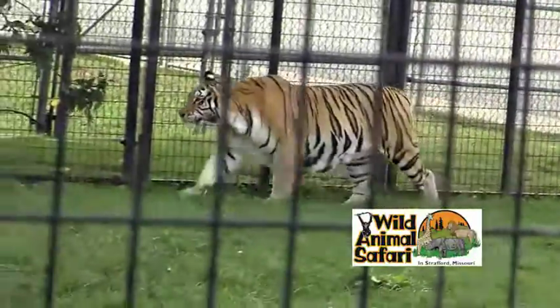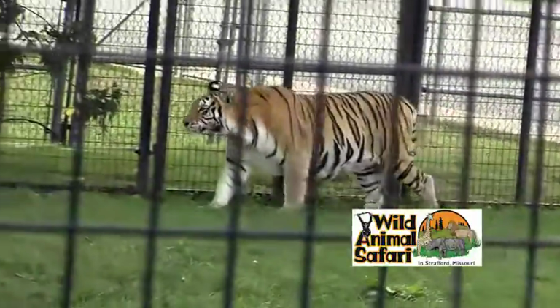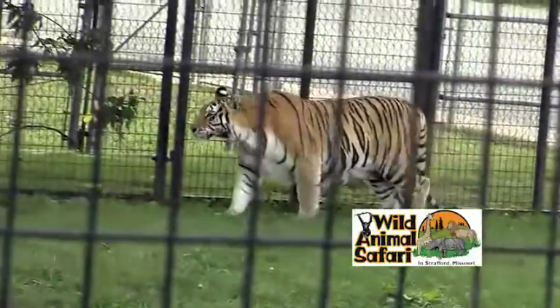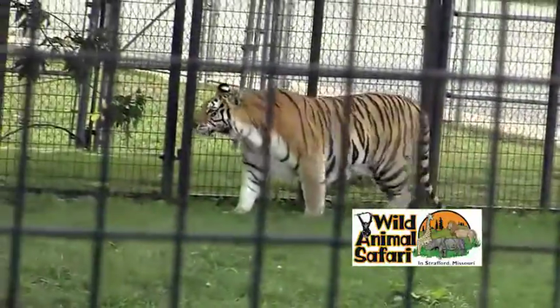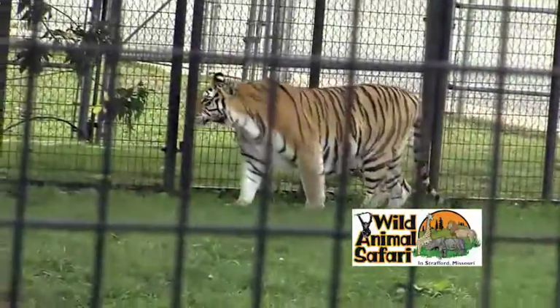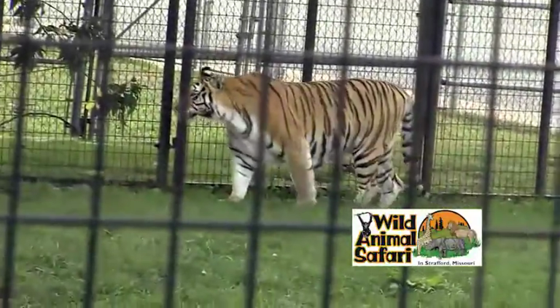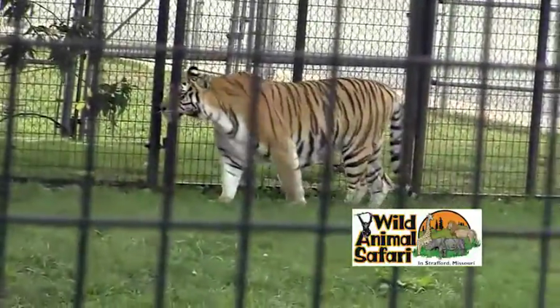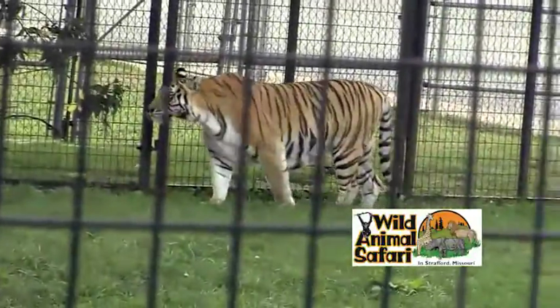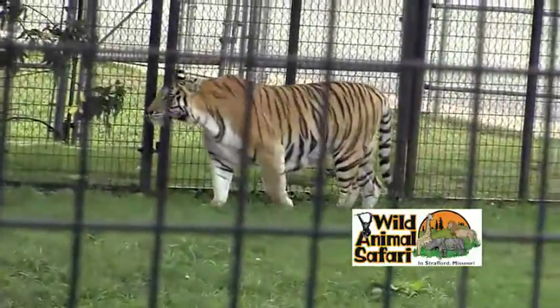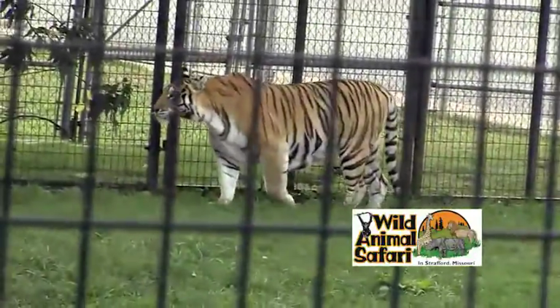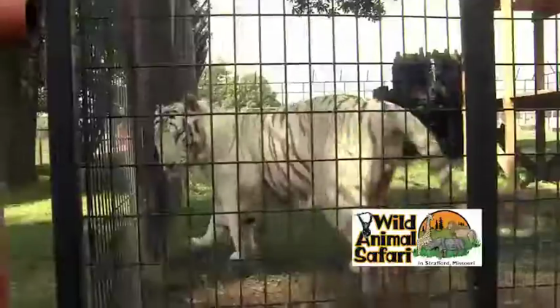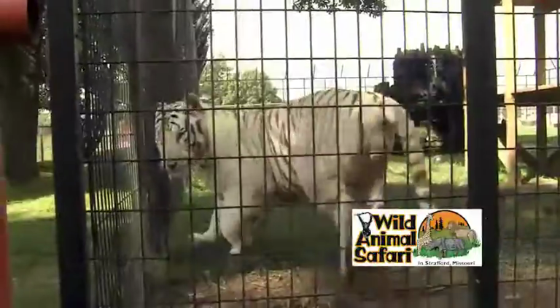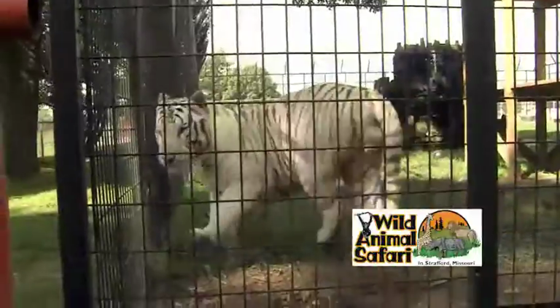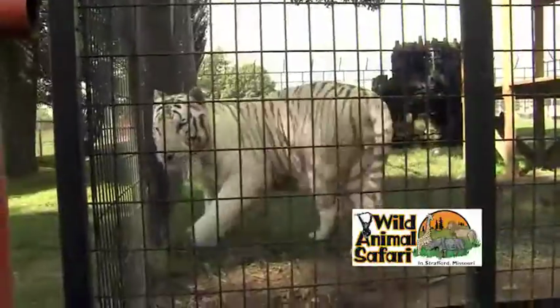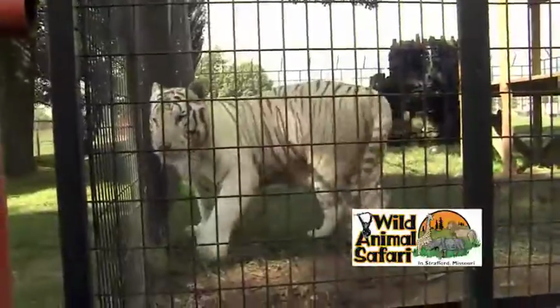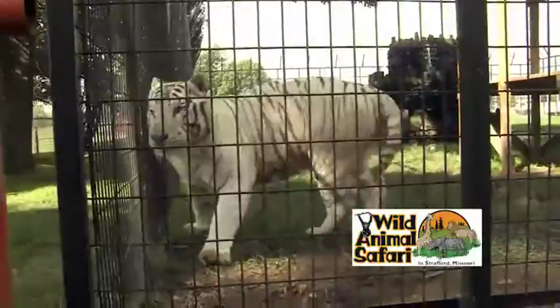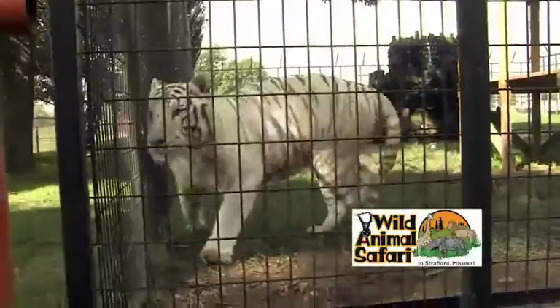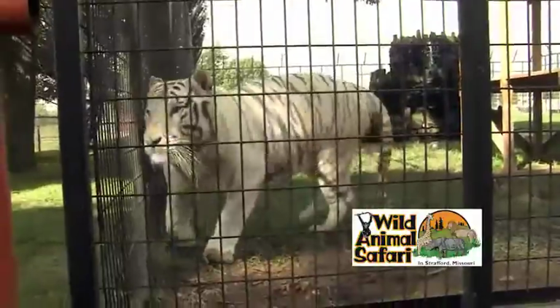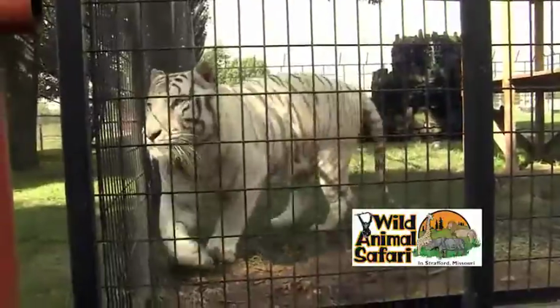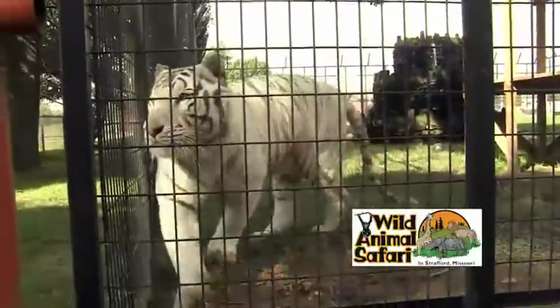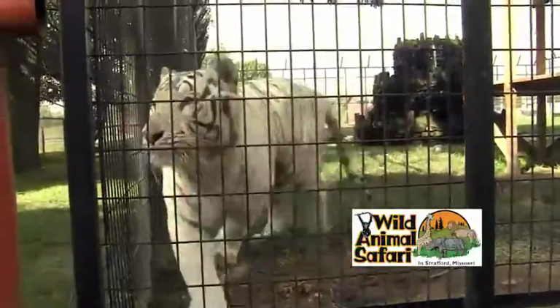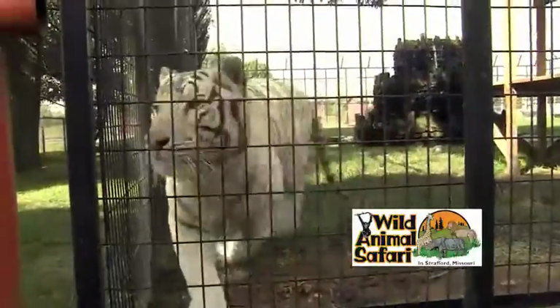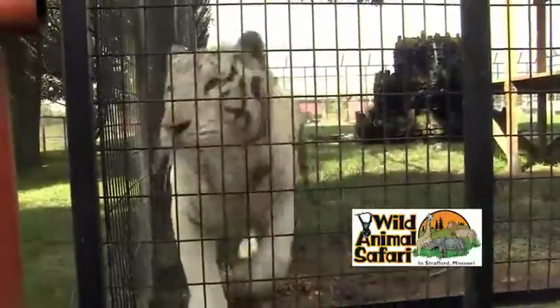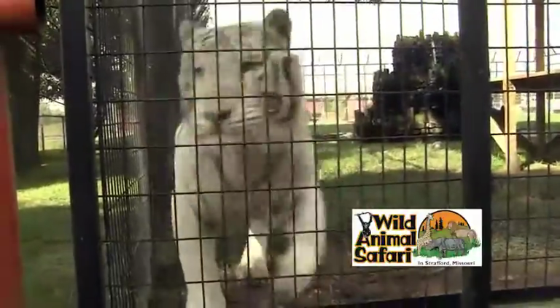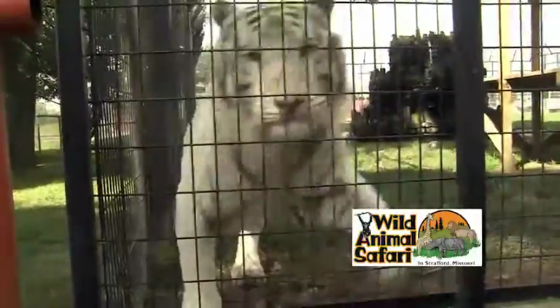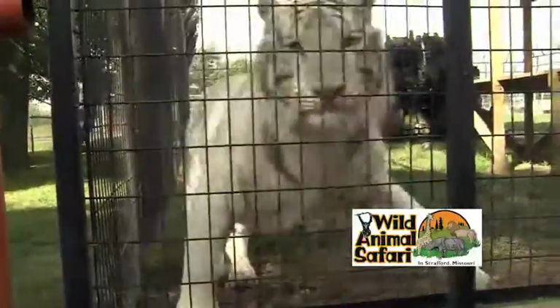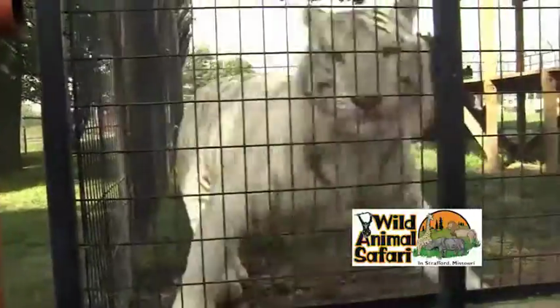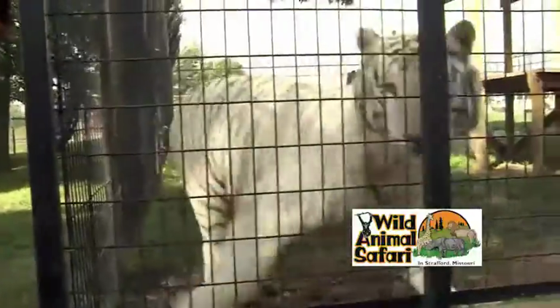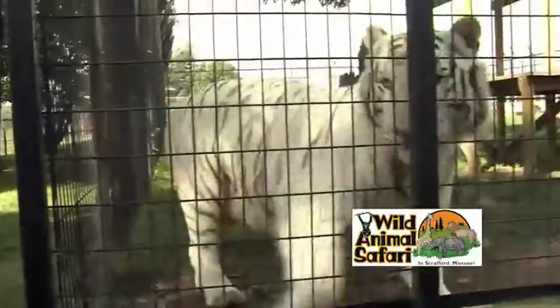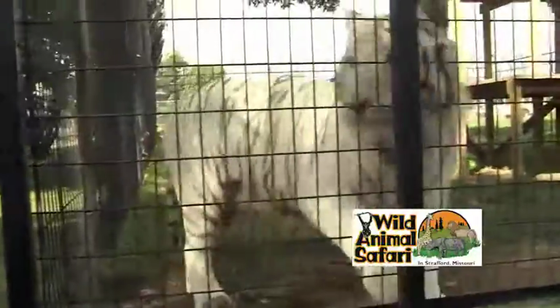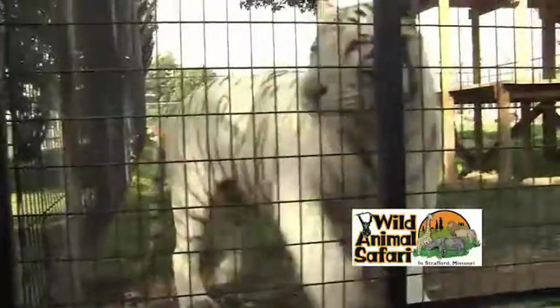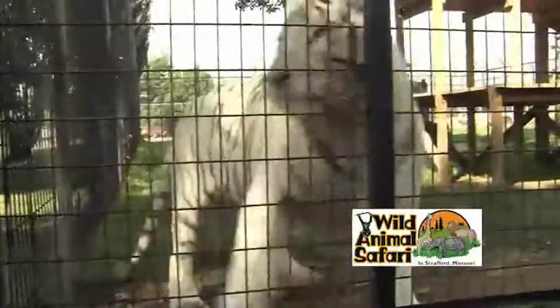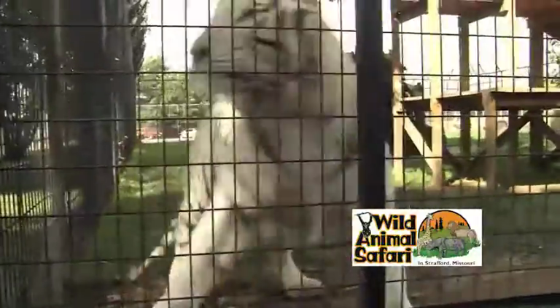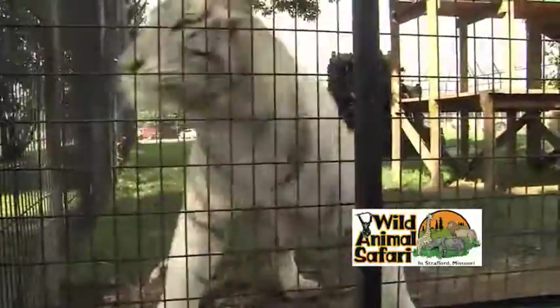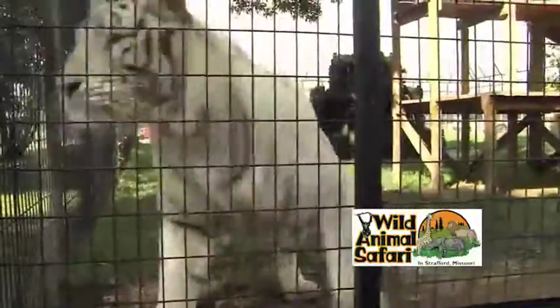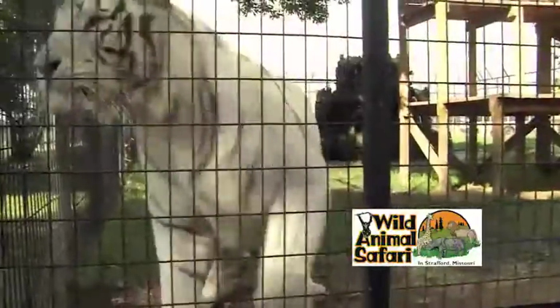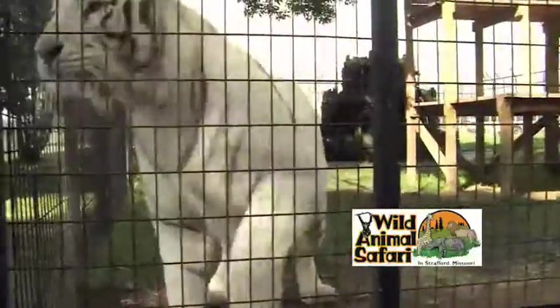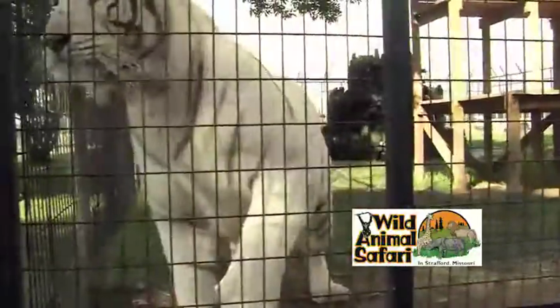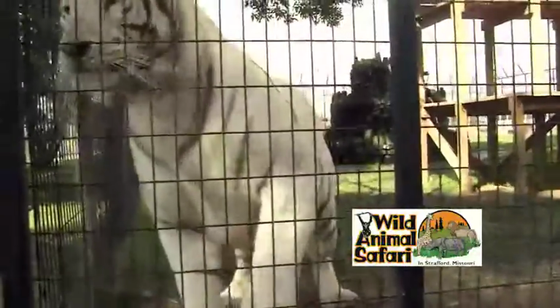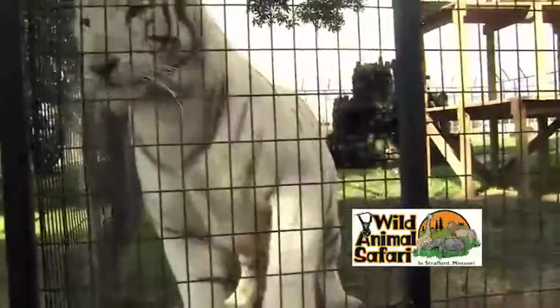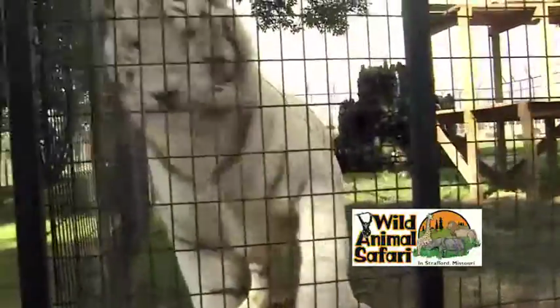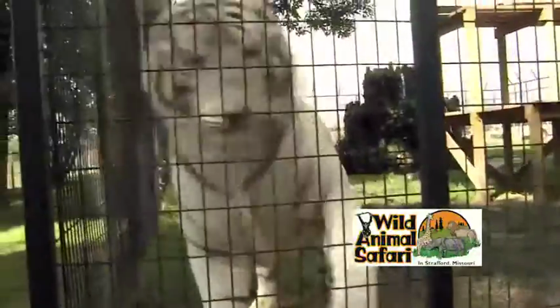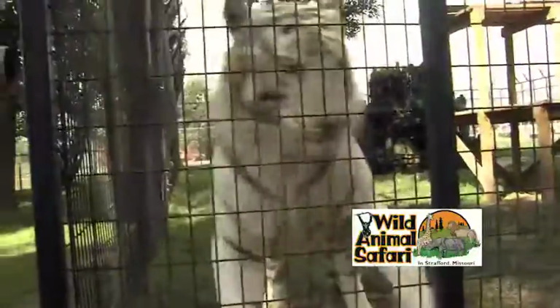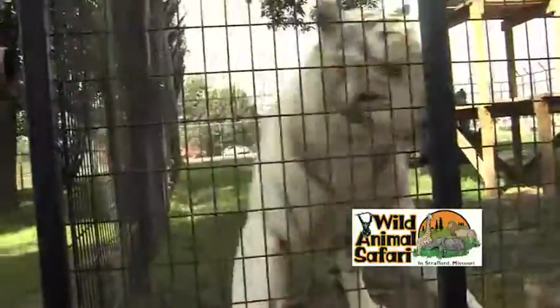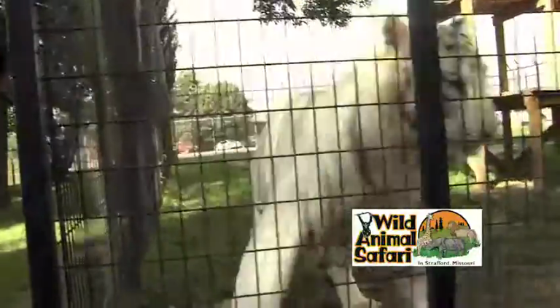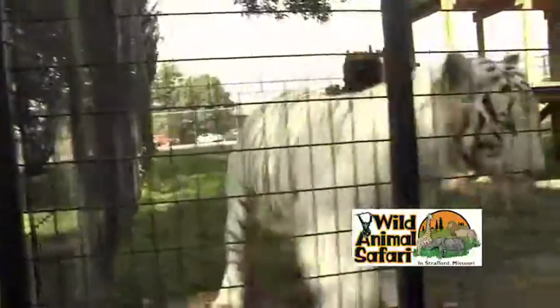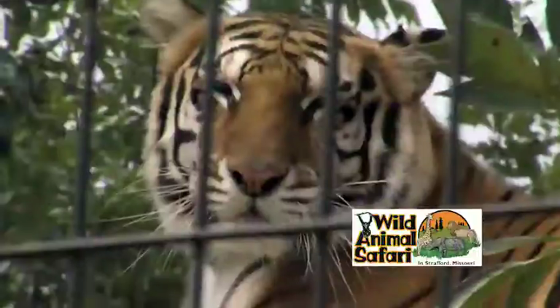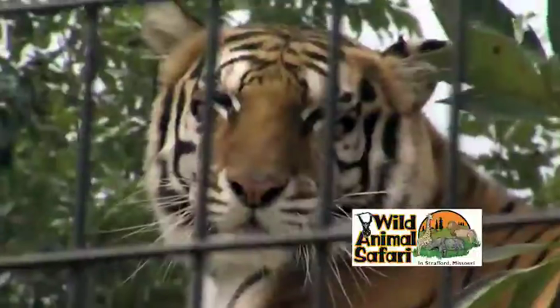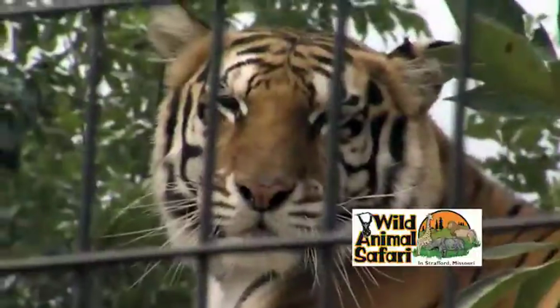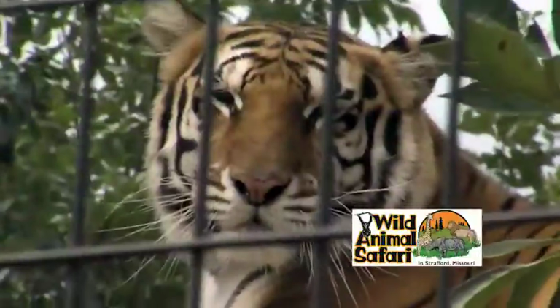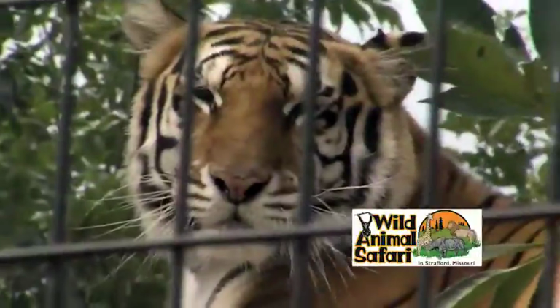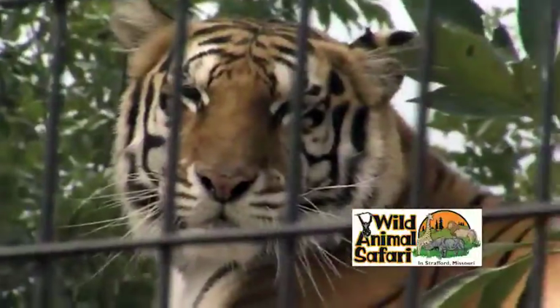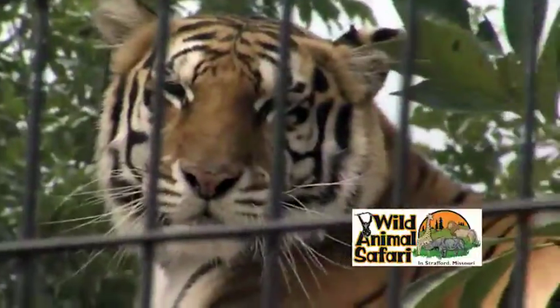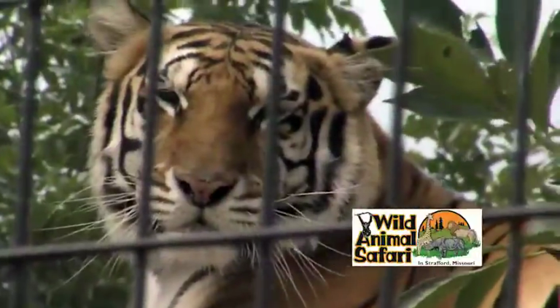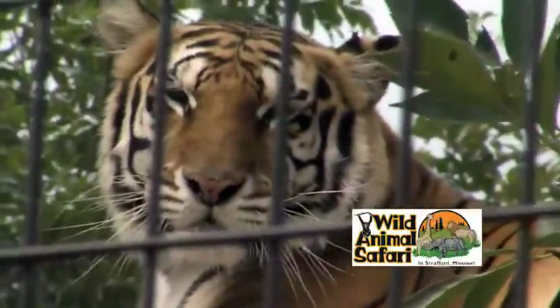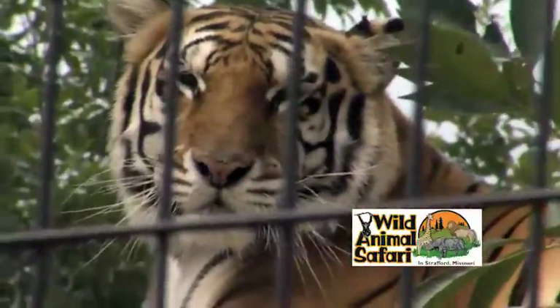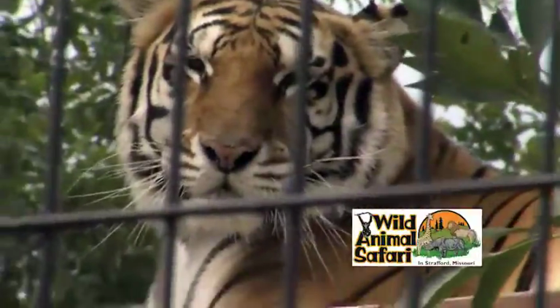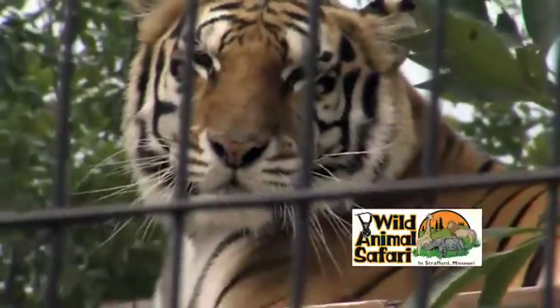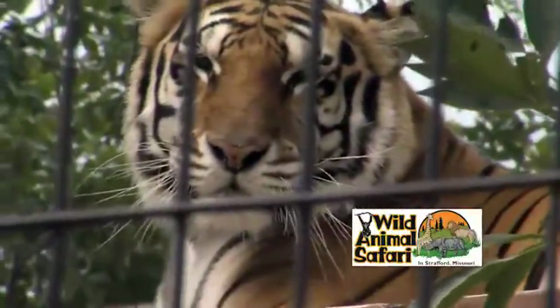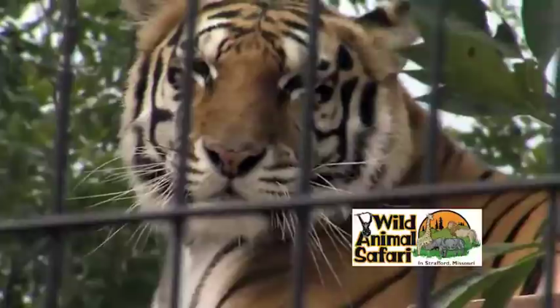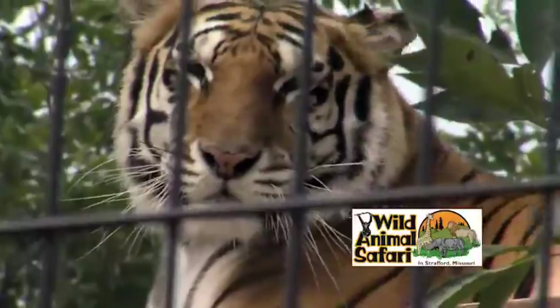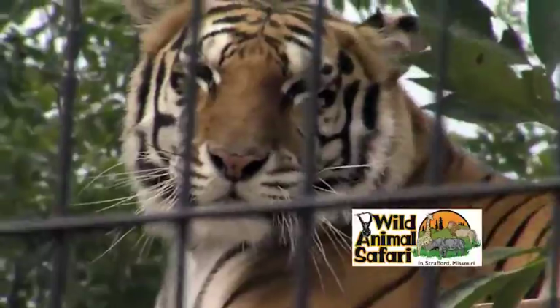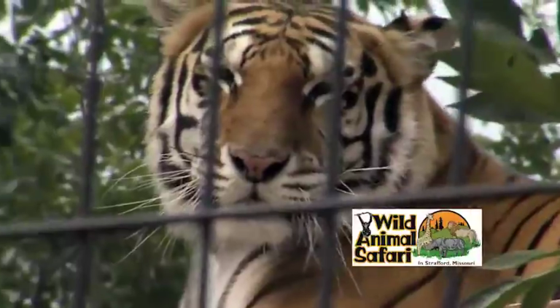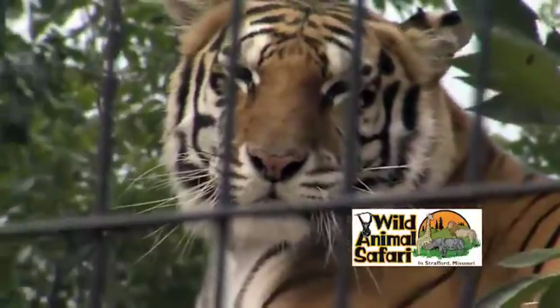So we have two here. We have Draco, and he's a white Bengal tiger — its own breed. And we have Zahara, and she's our yellow Bengal tiger.